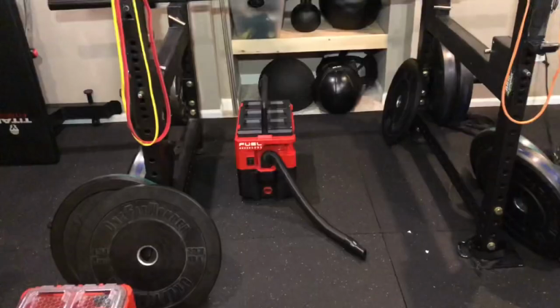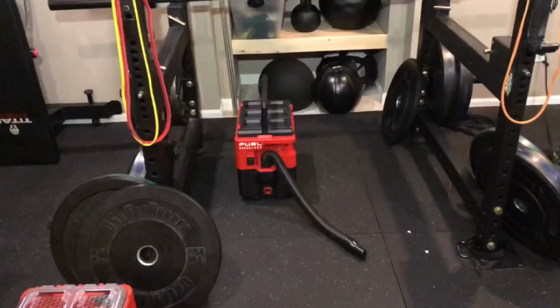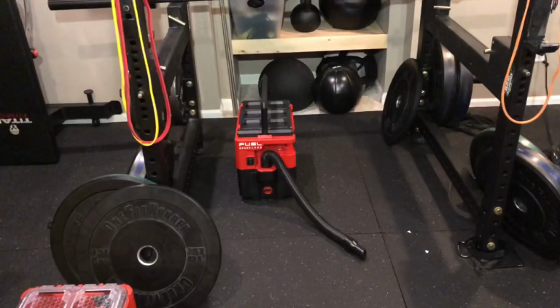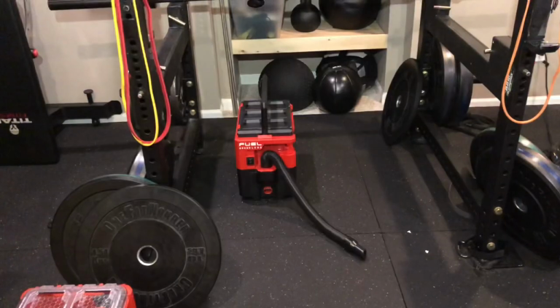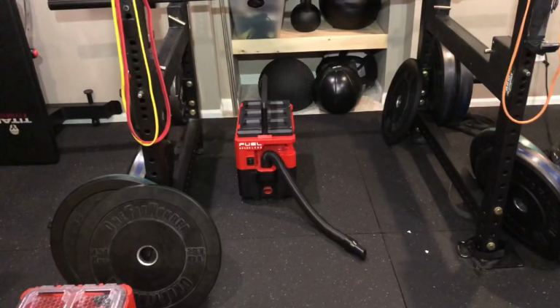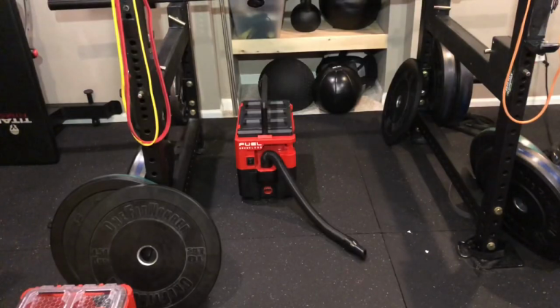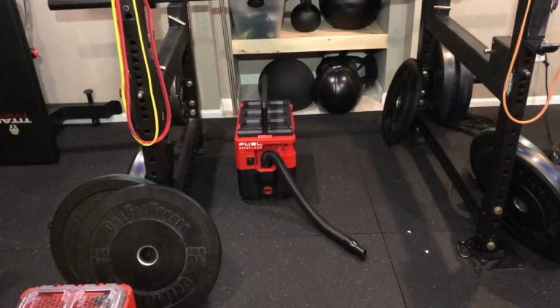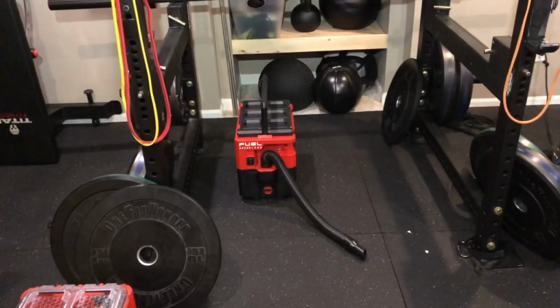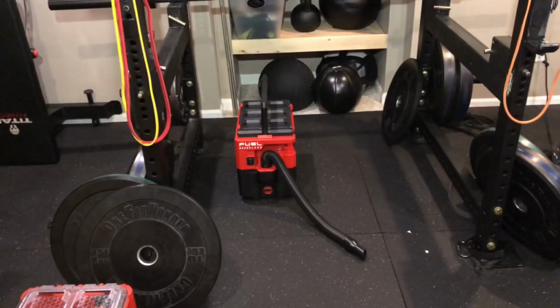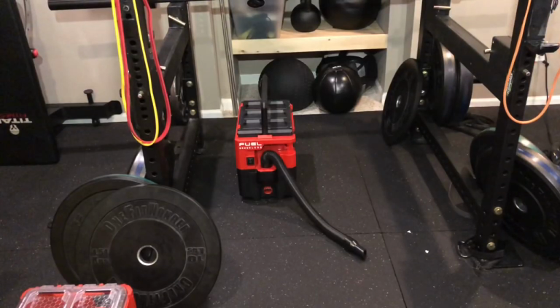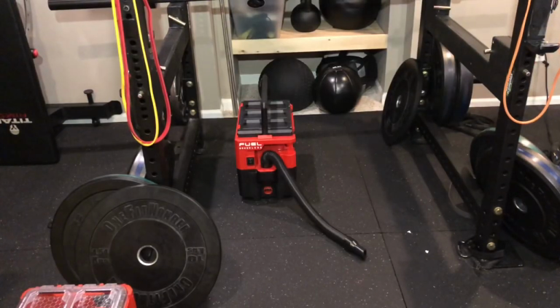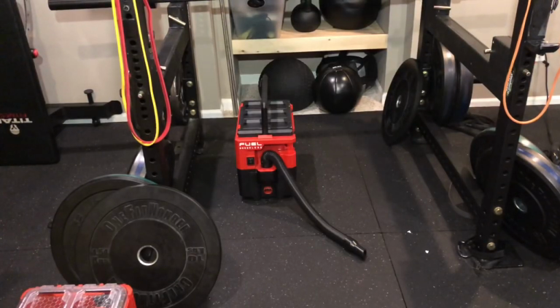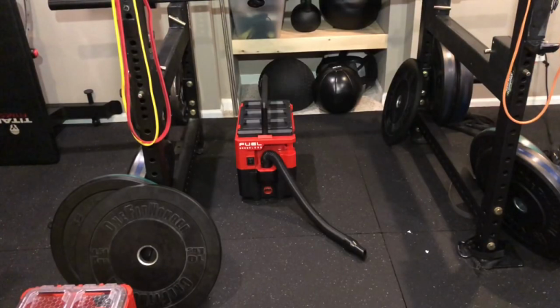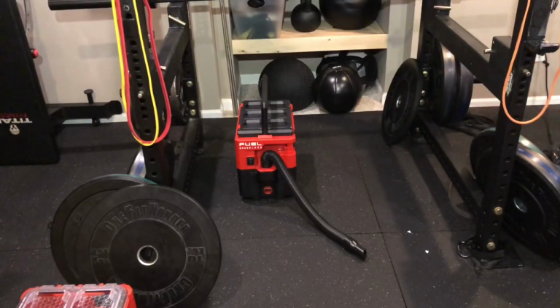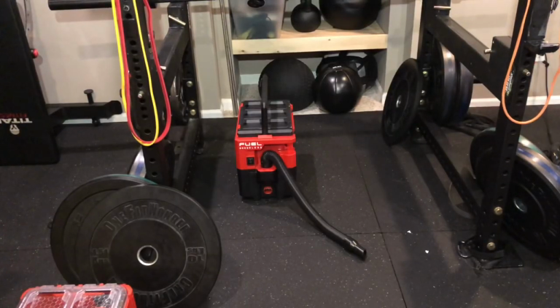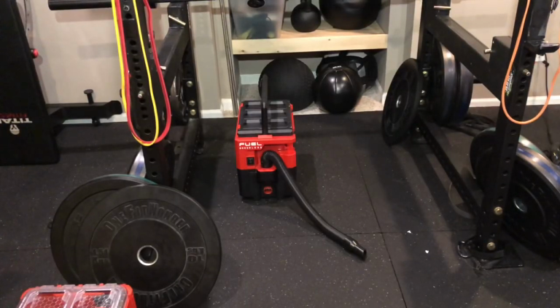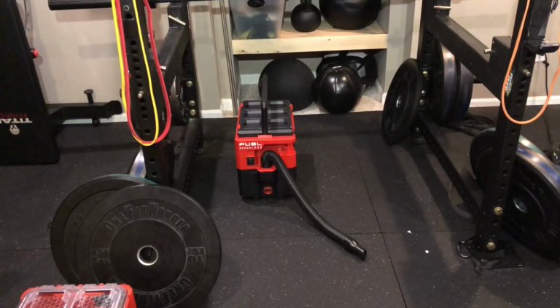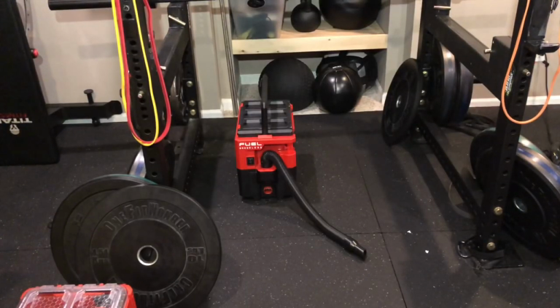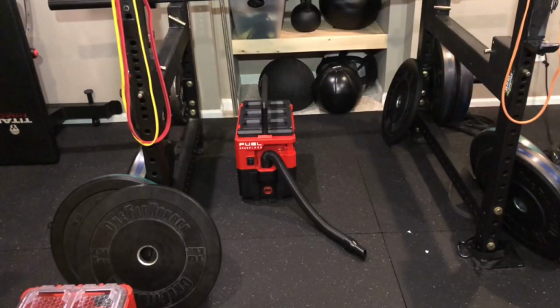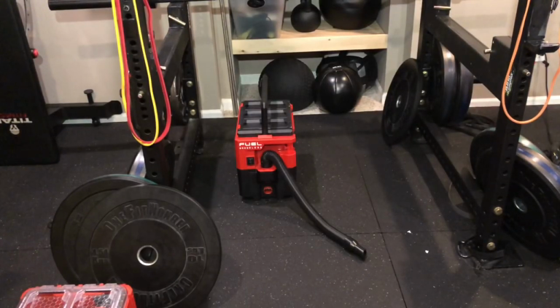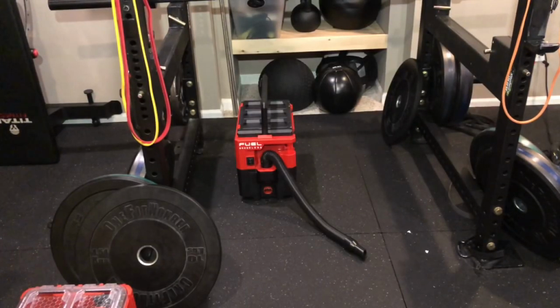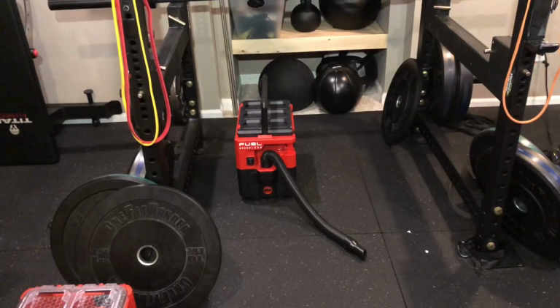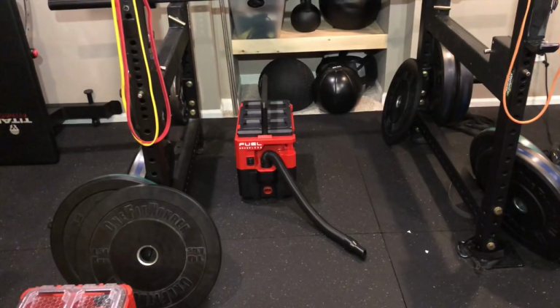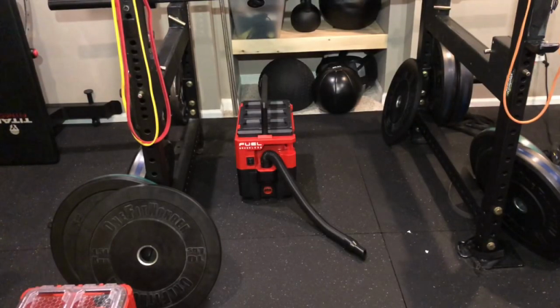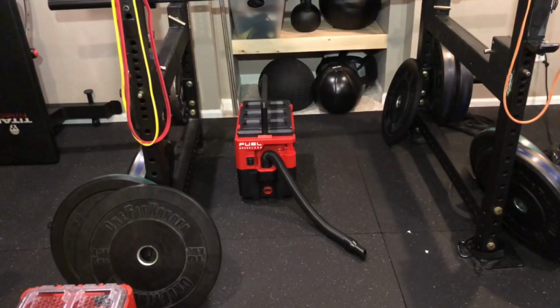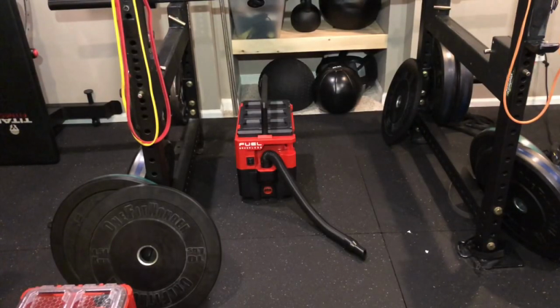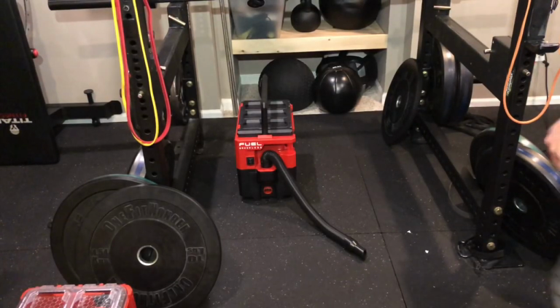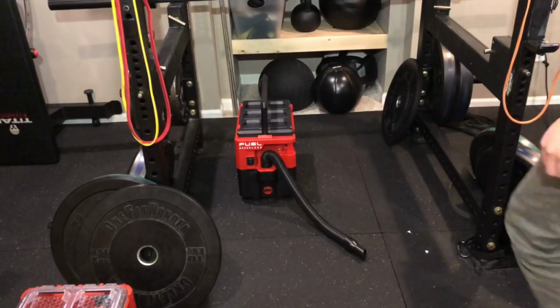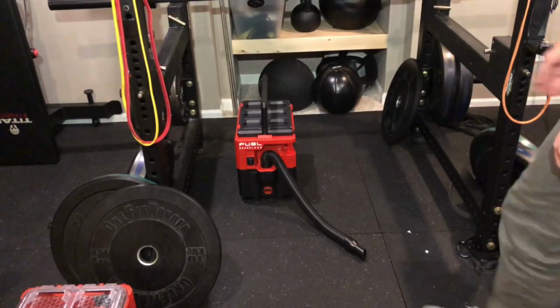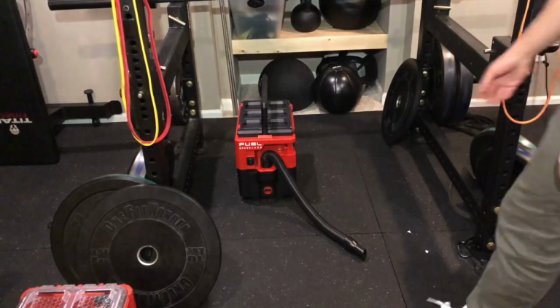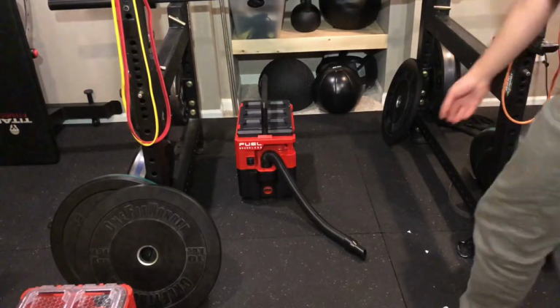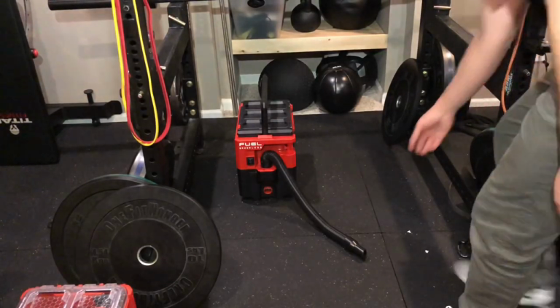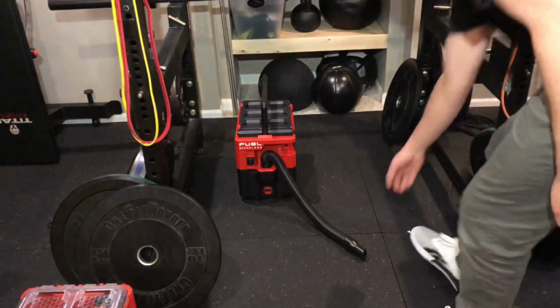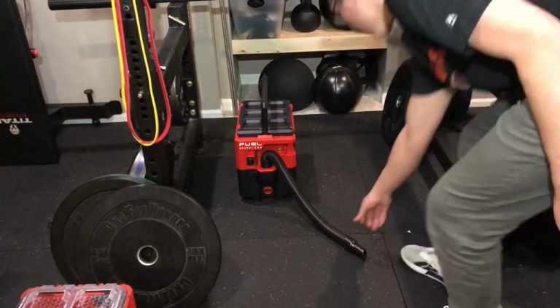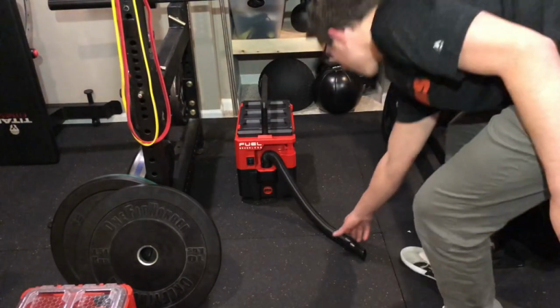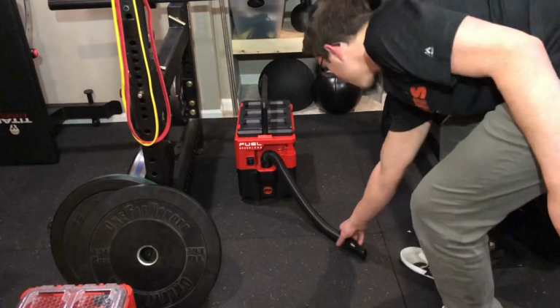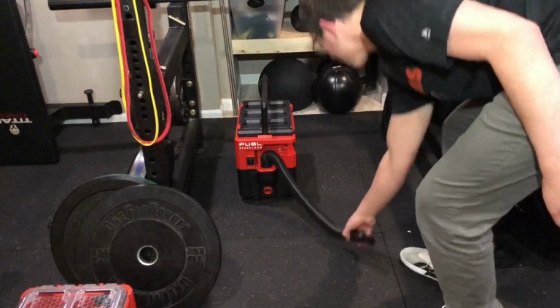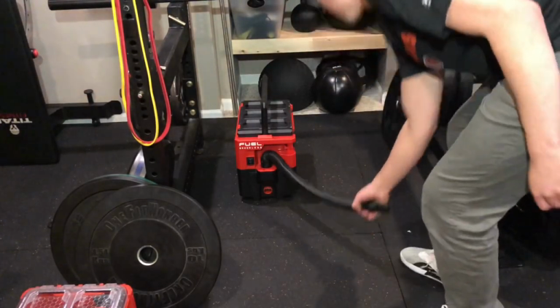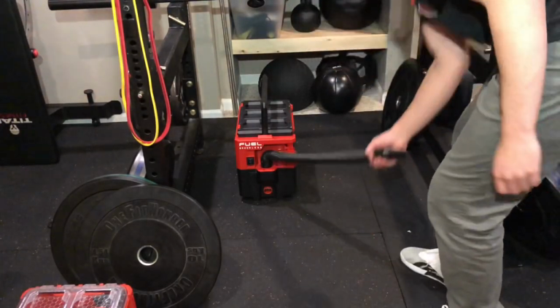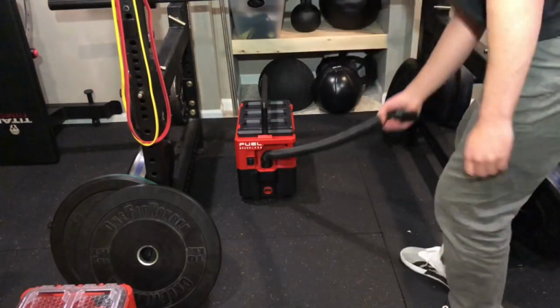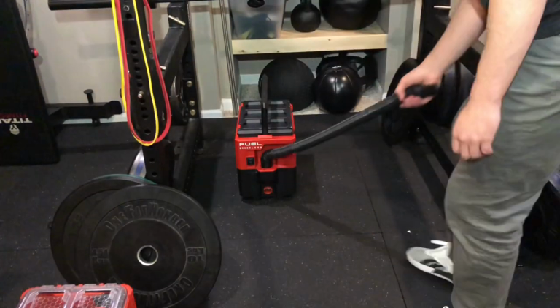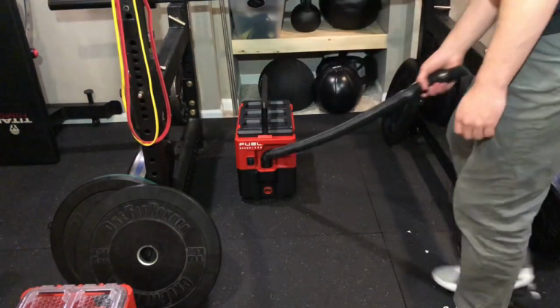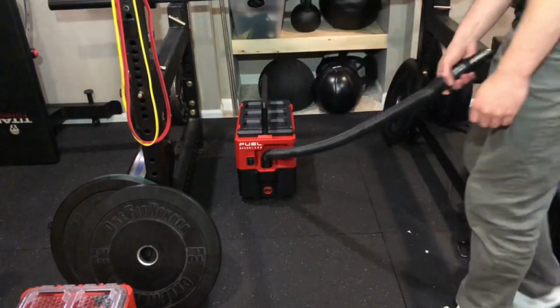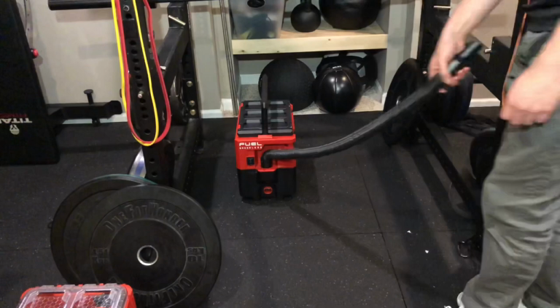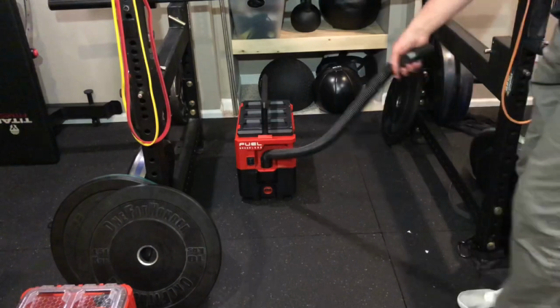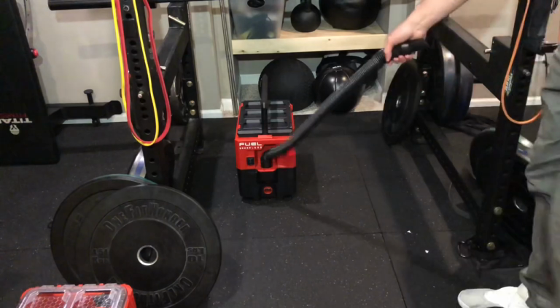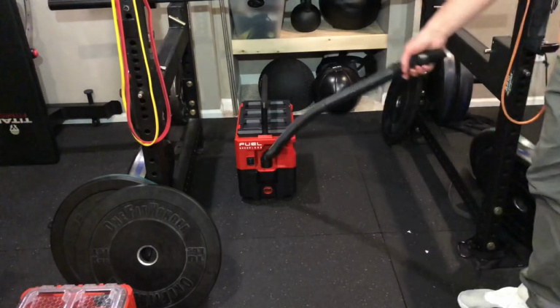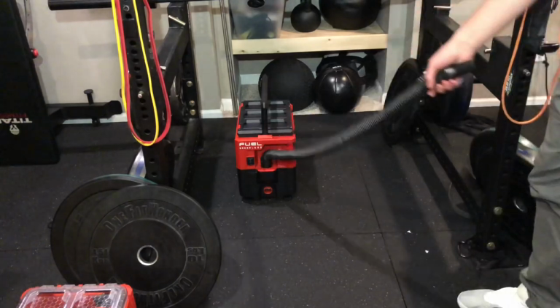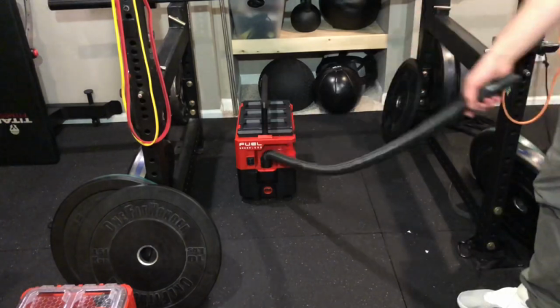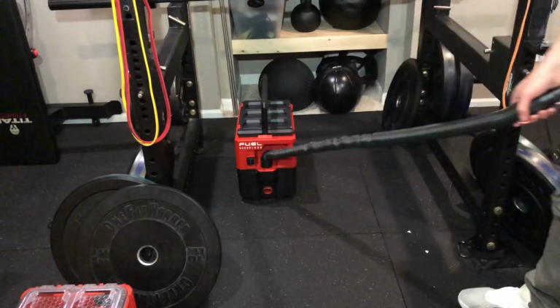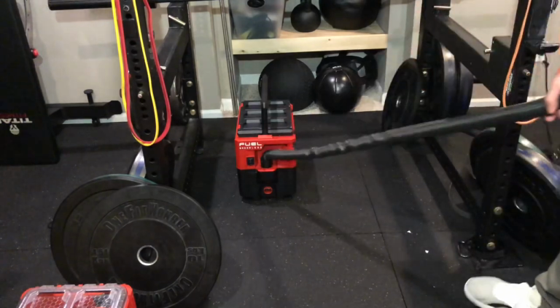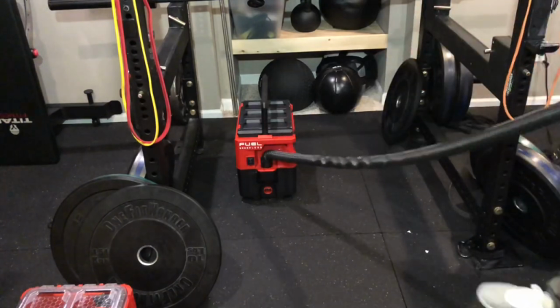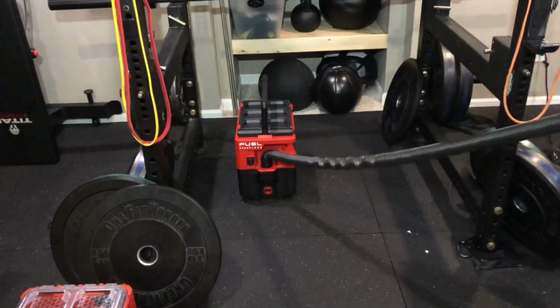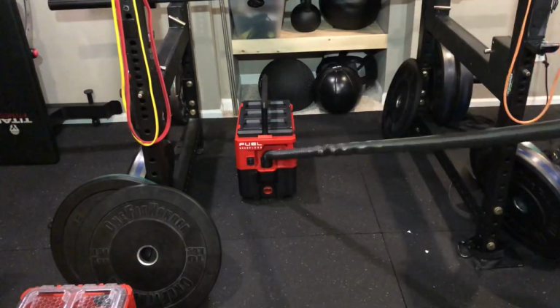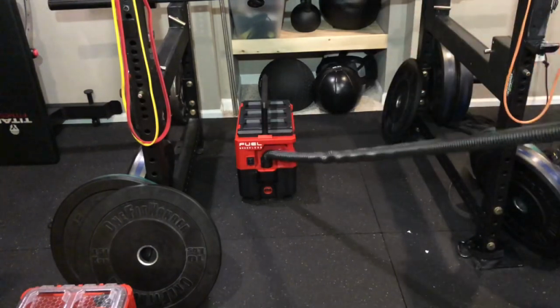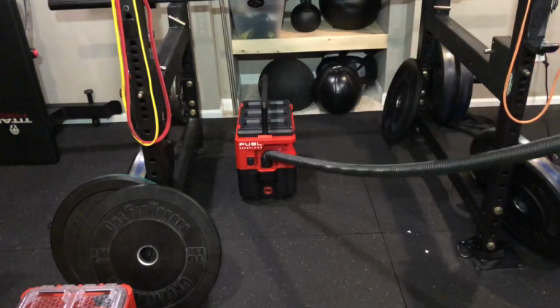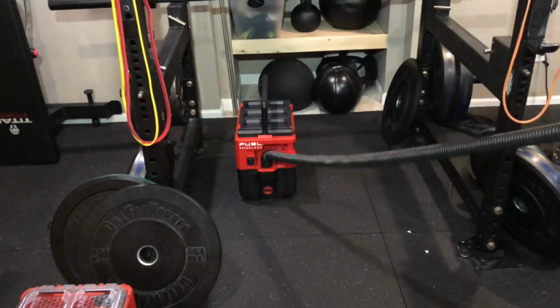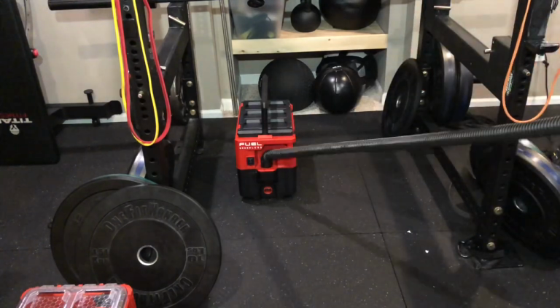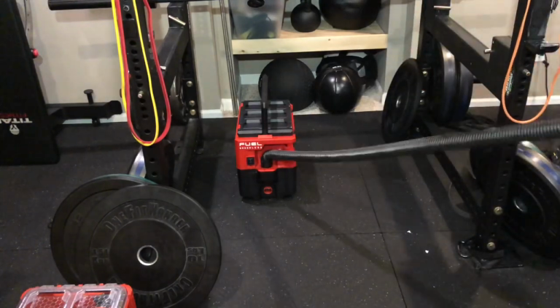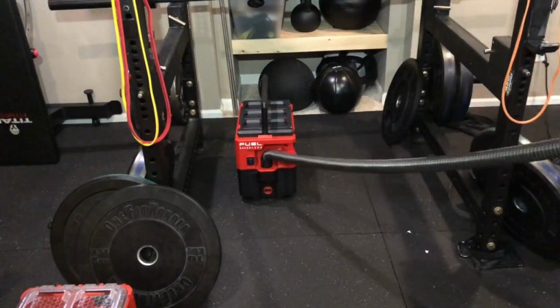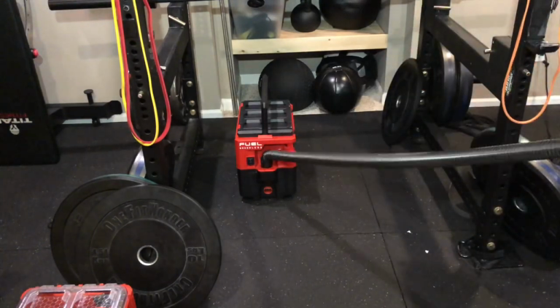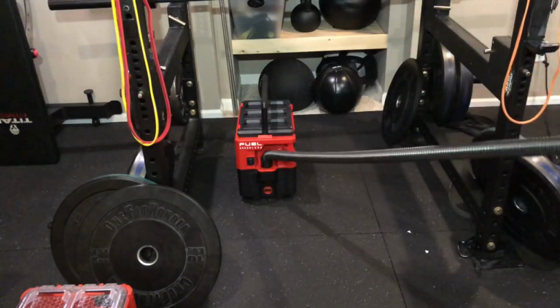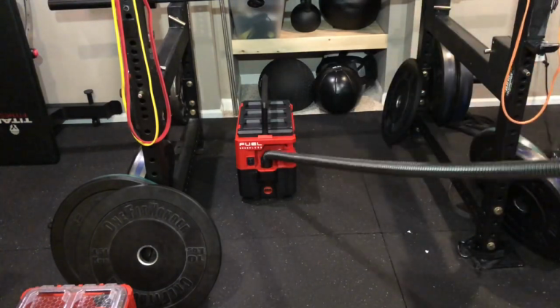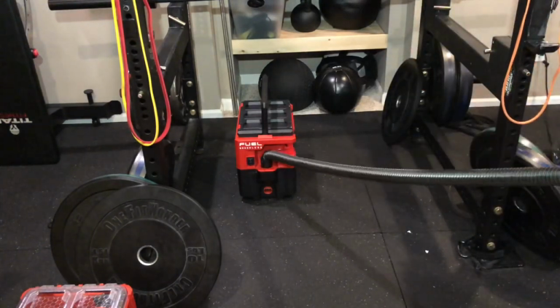The hose stretches to about six feet, which I think is pretty good, but I'd rather also have a wand attachment to better reach low spots.